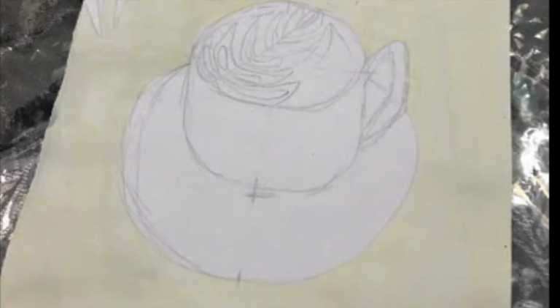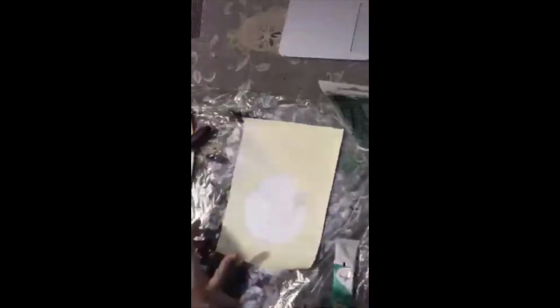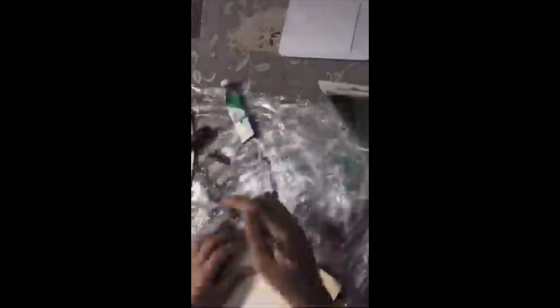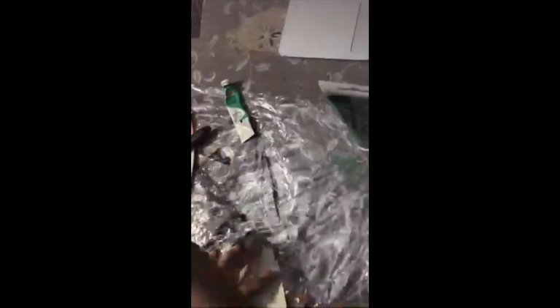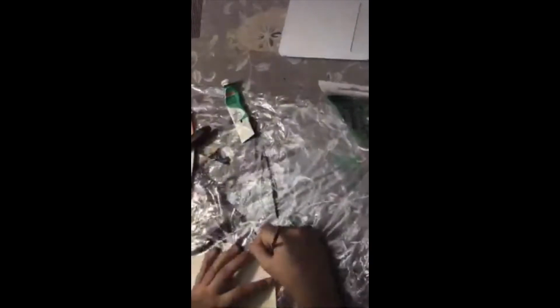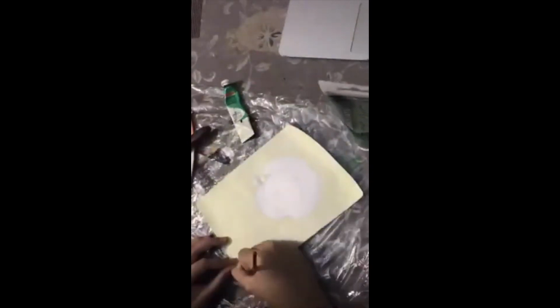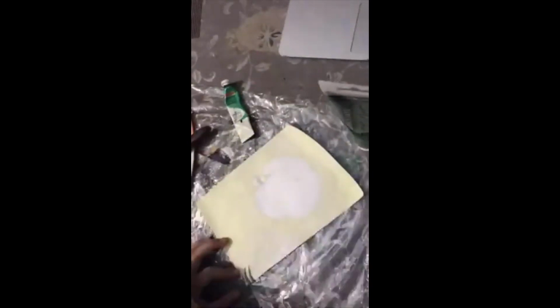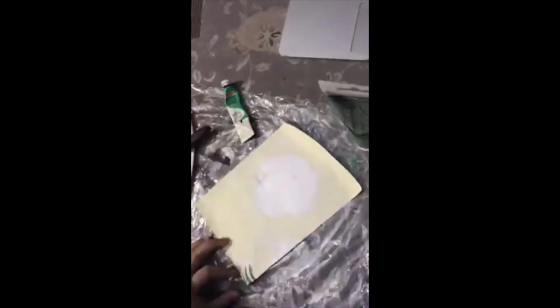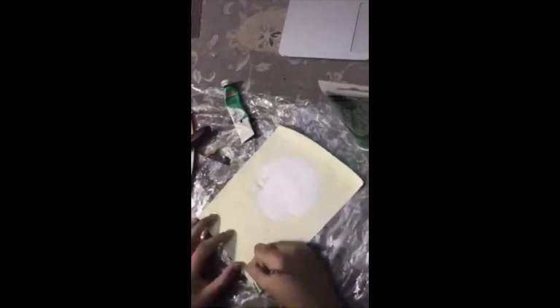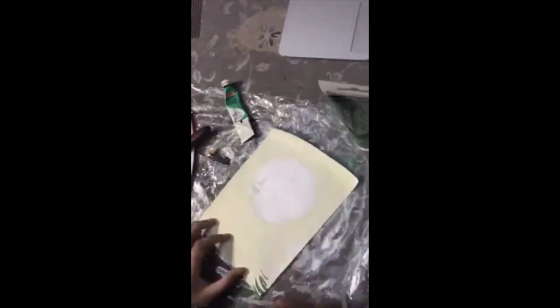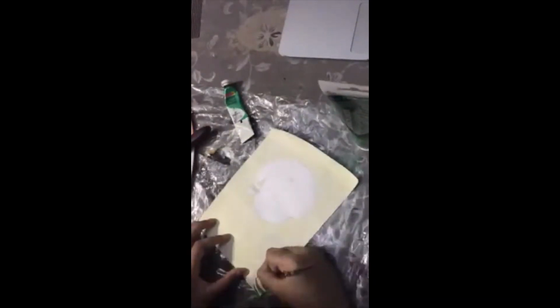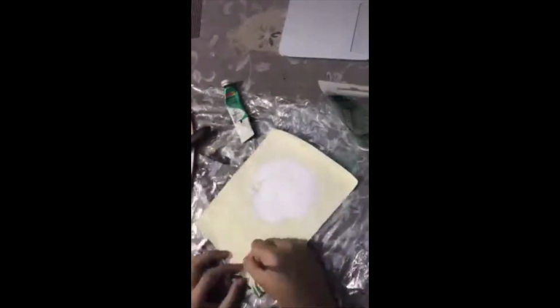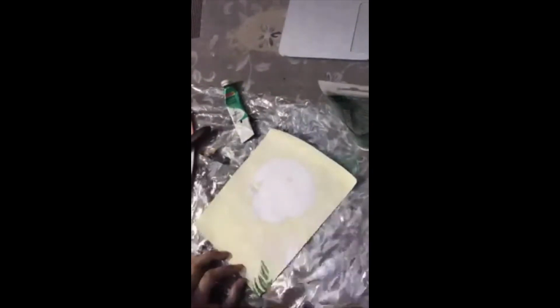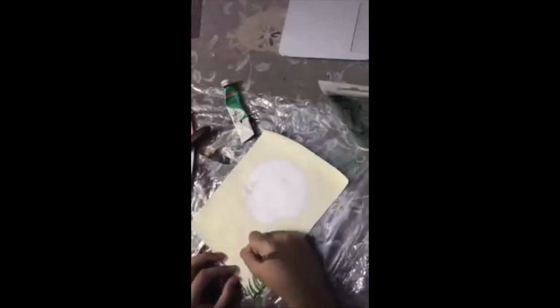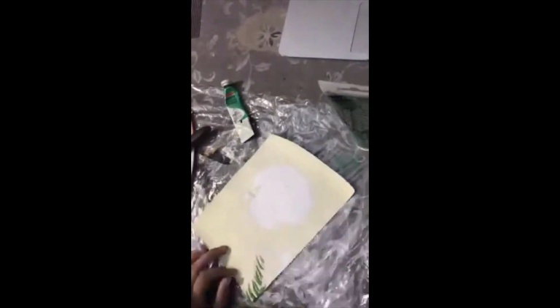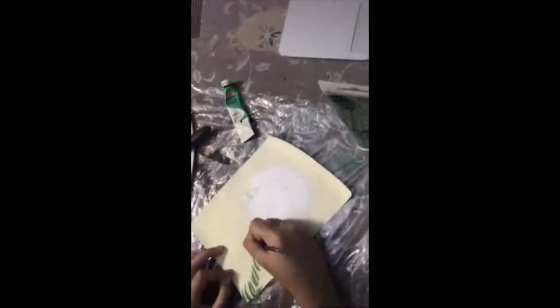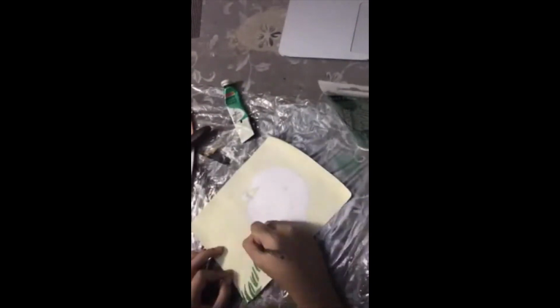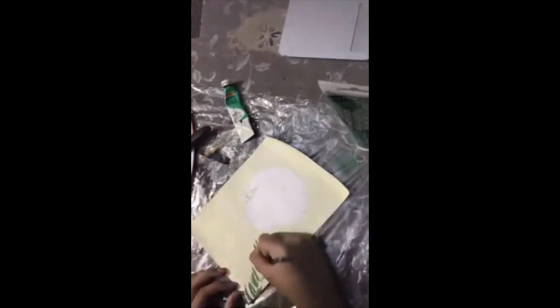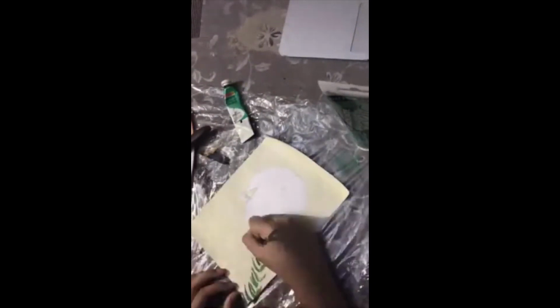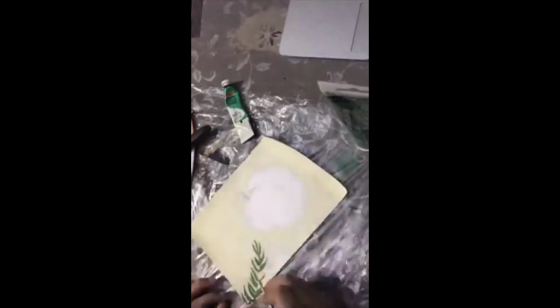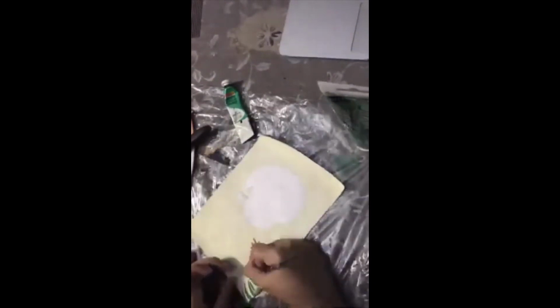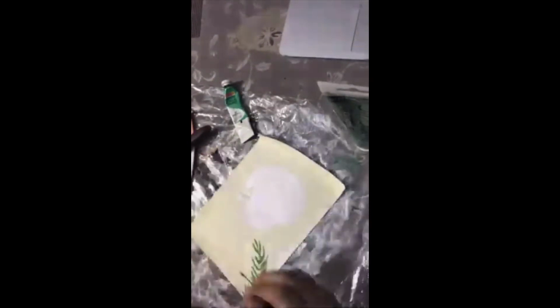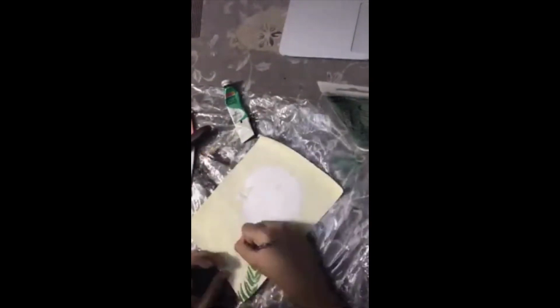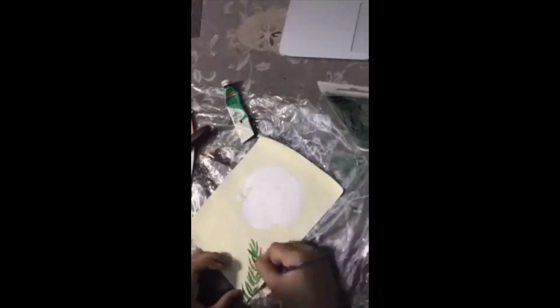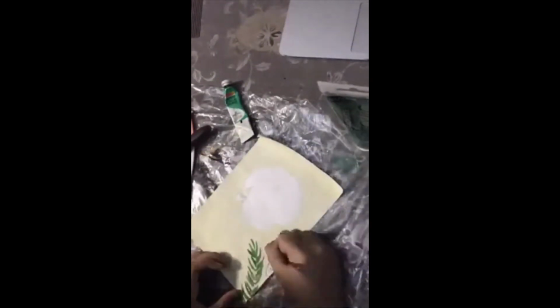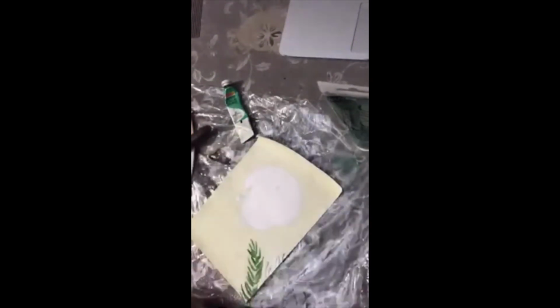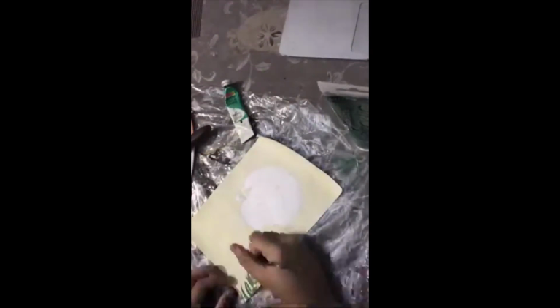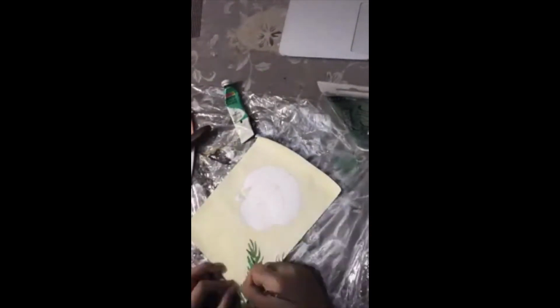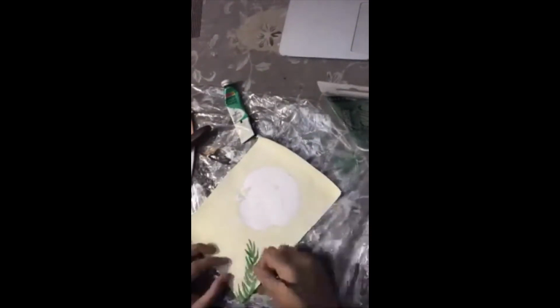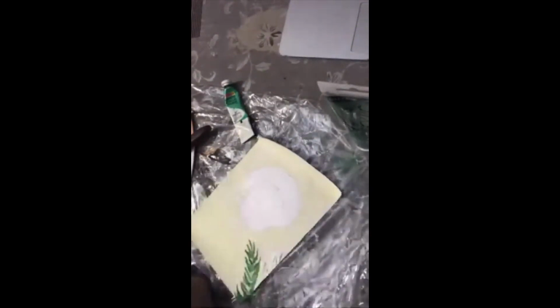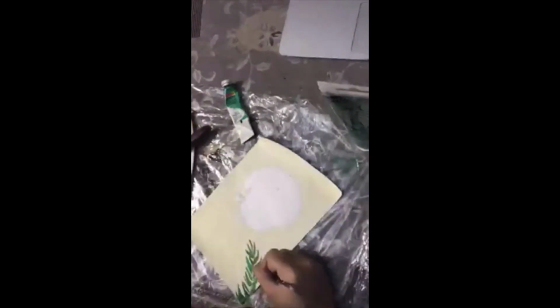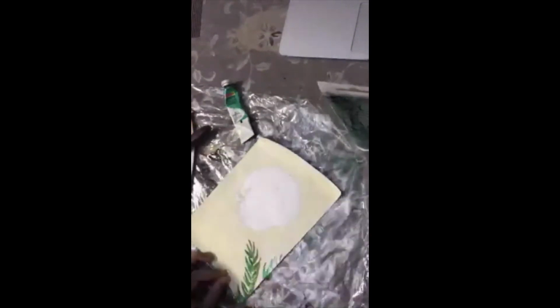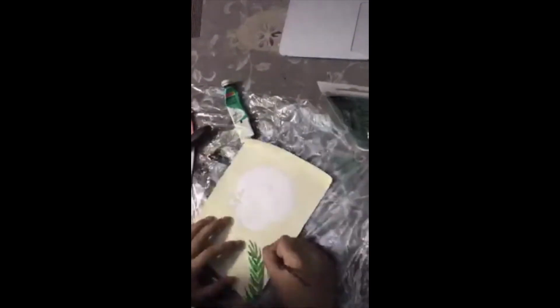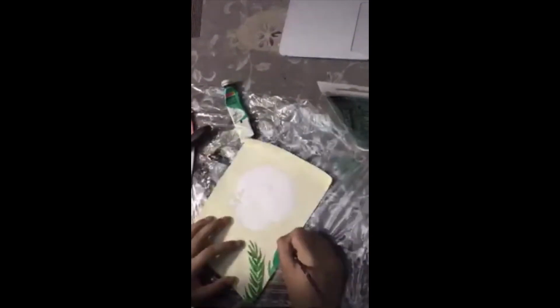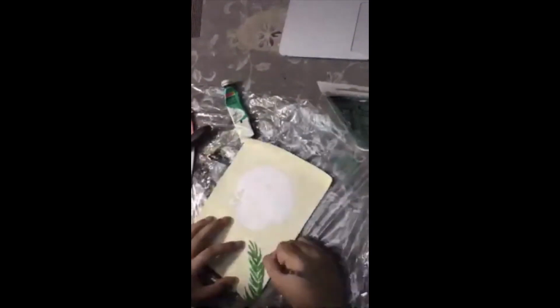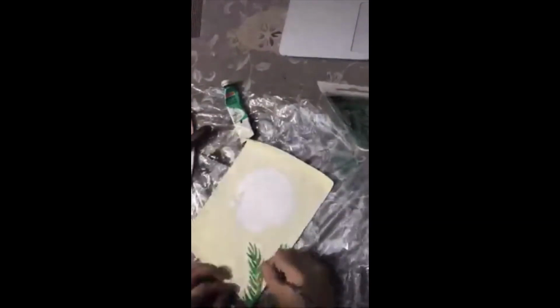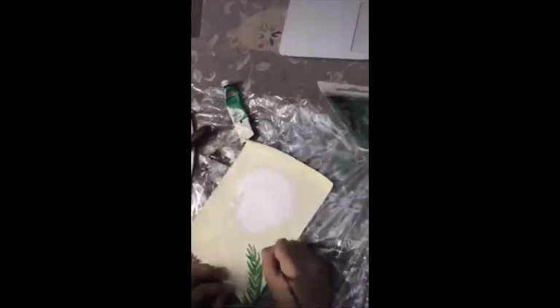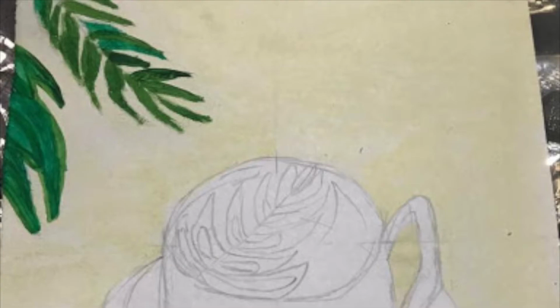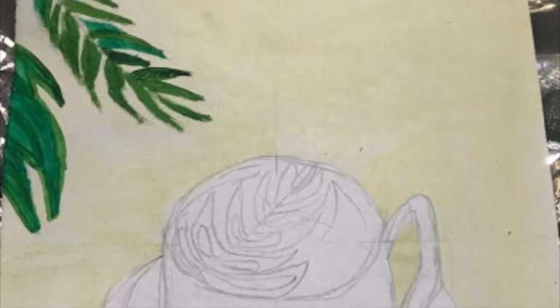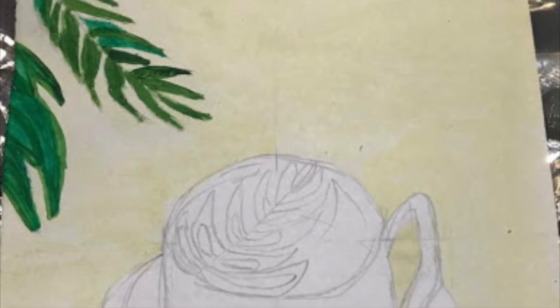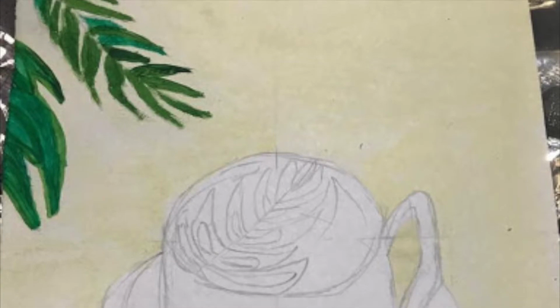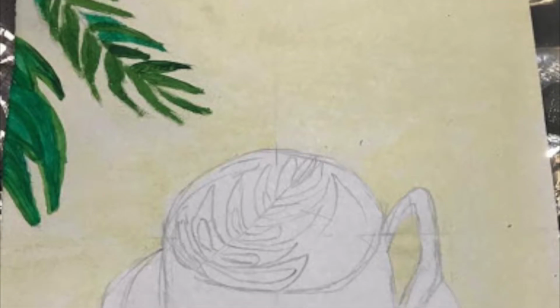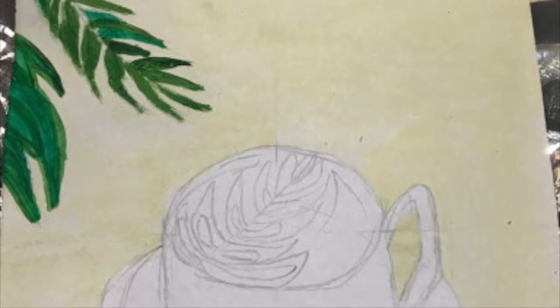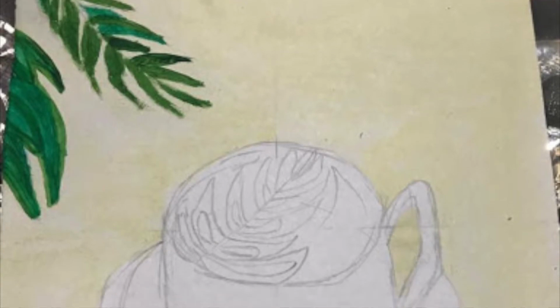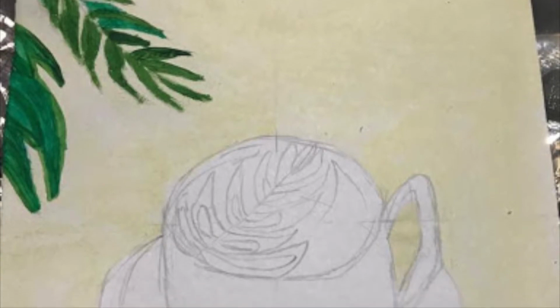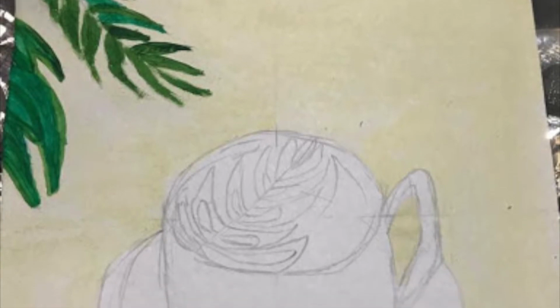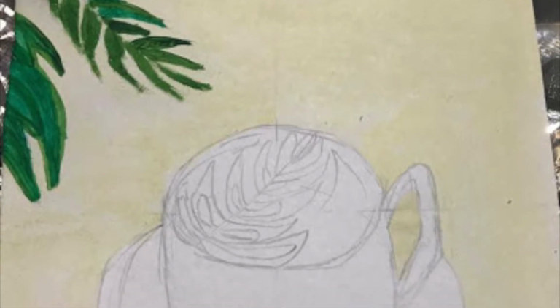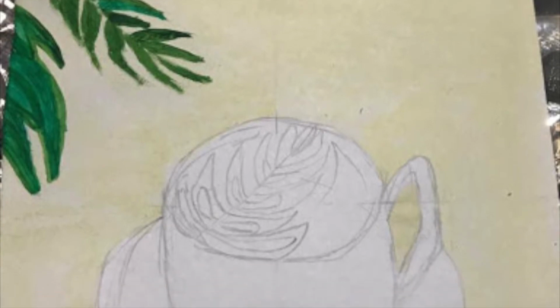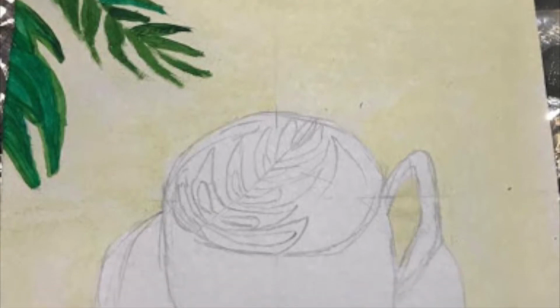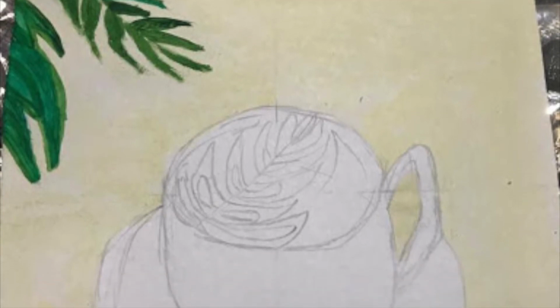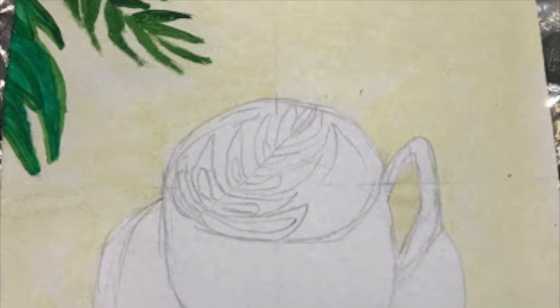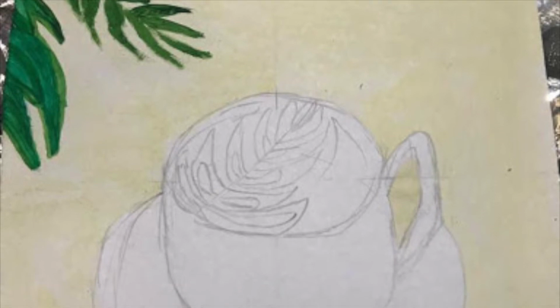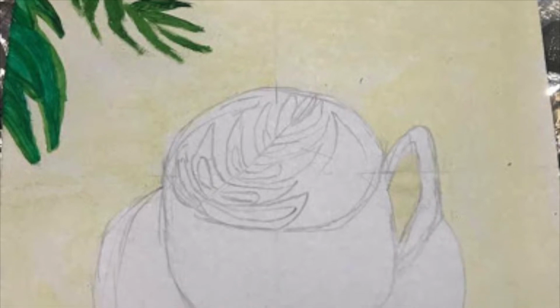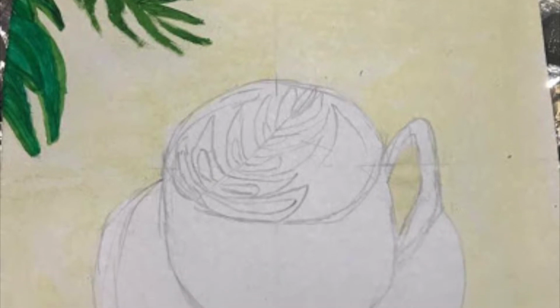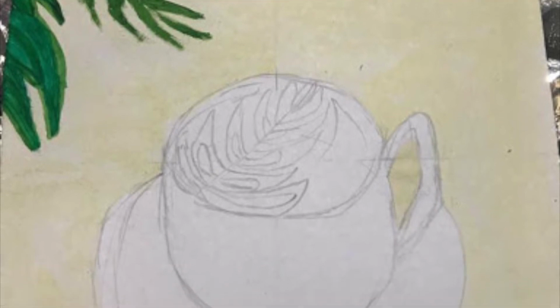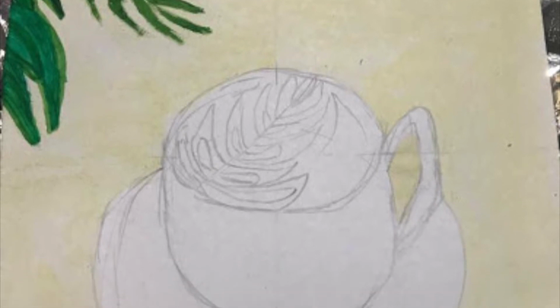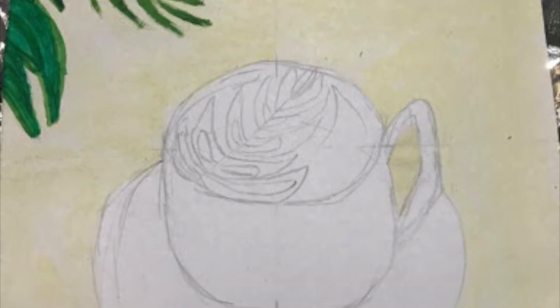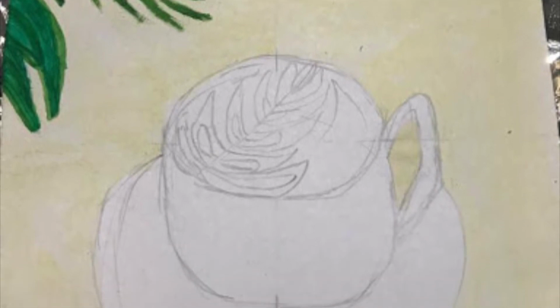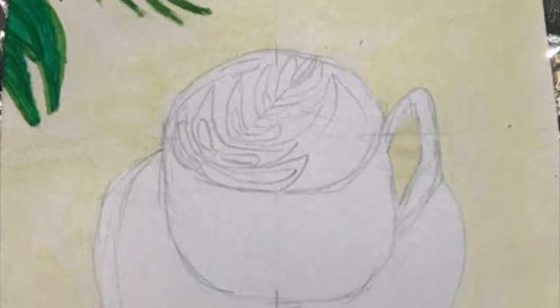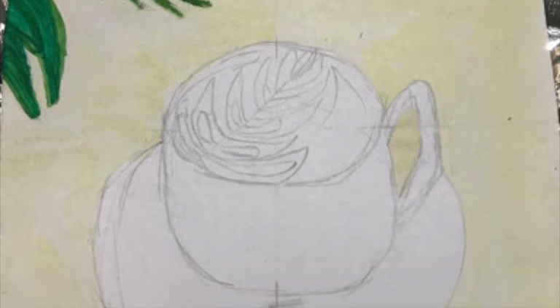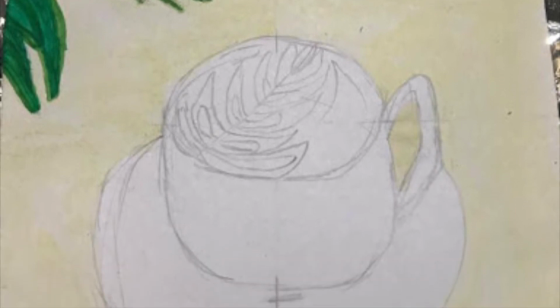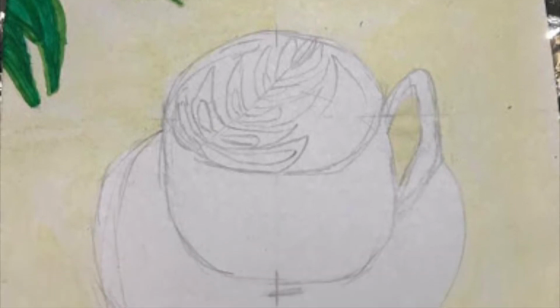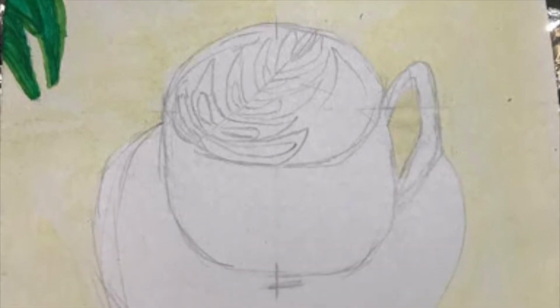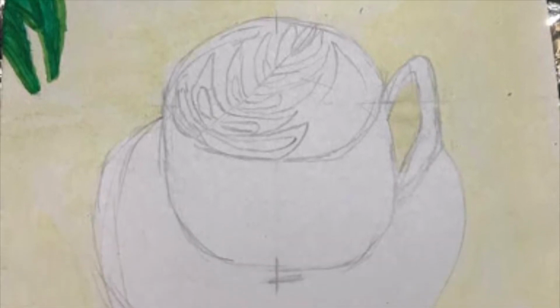Then I painted the leaves using sap green and also a bit of viridian hue. And this is what it looked like.